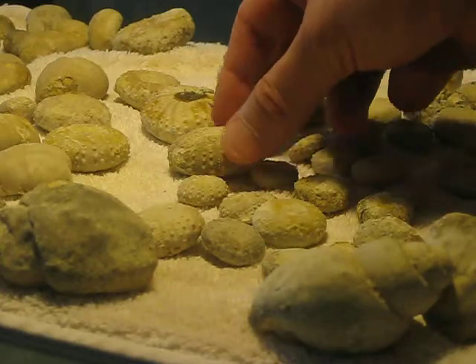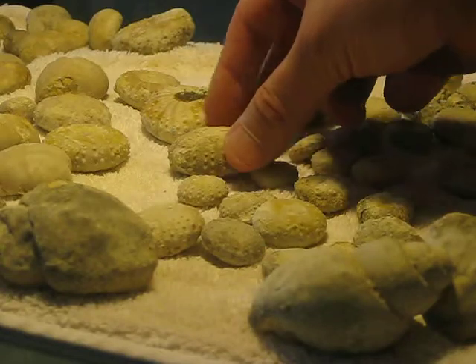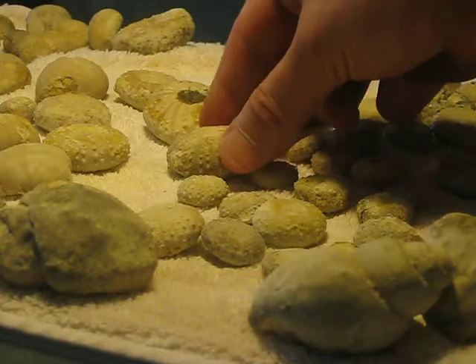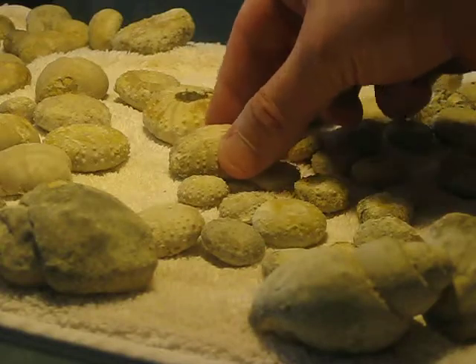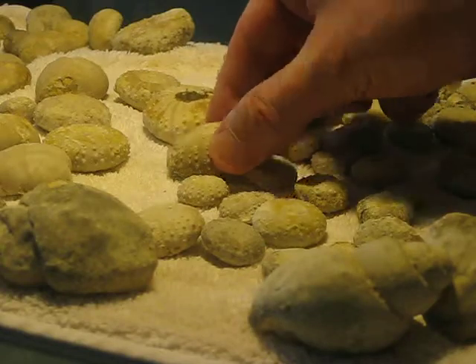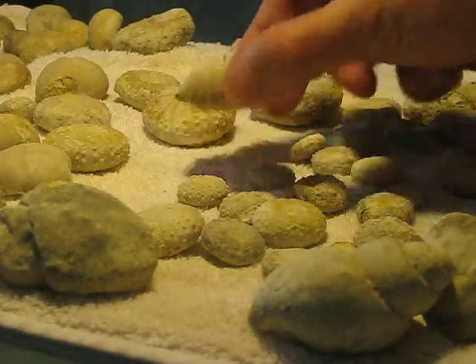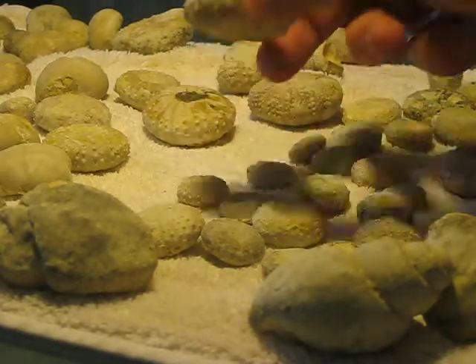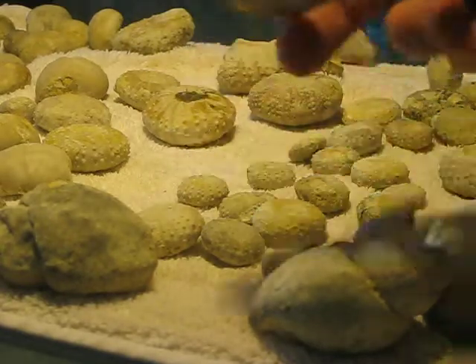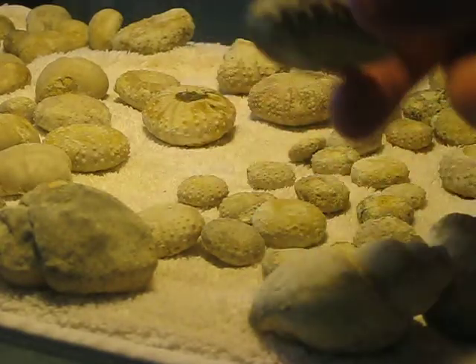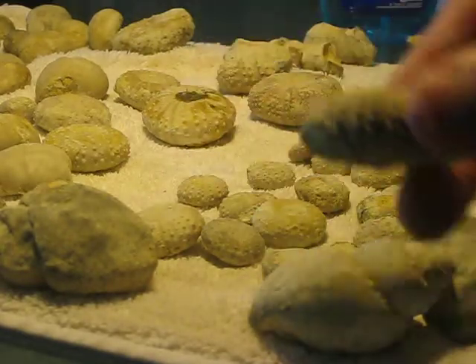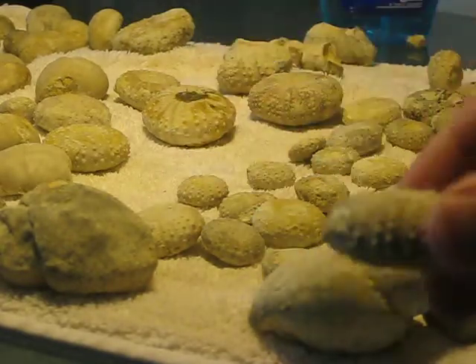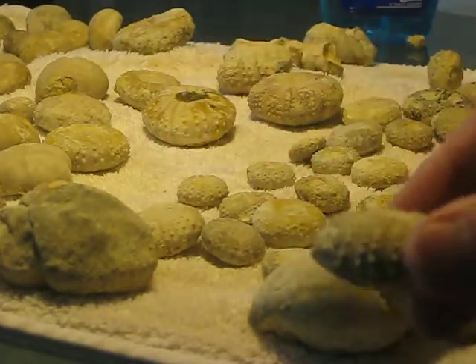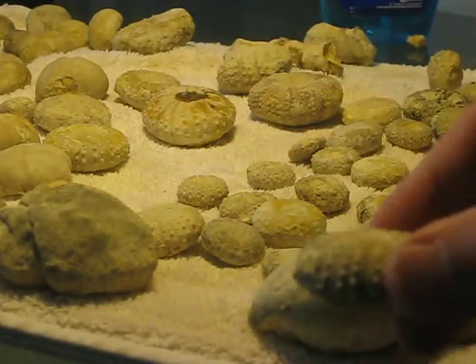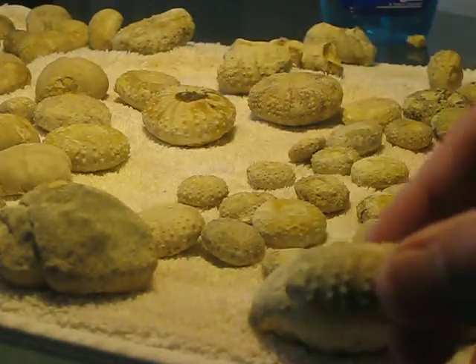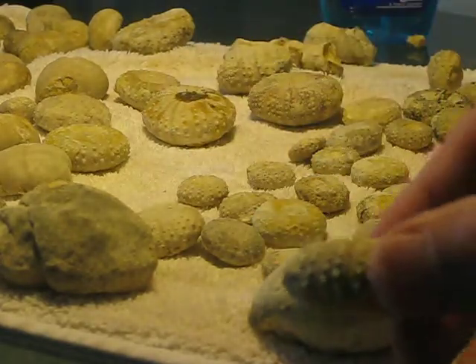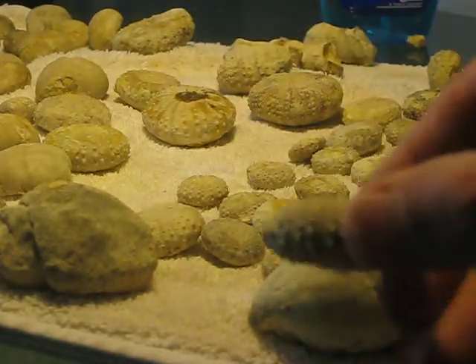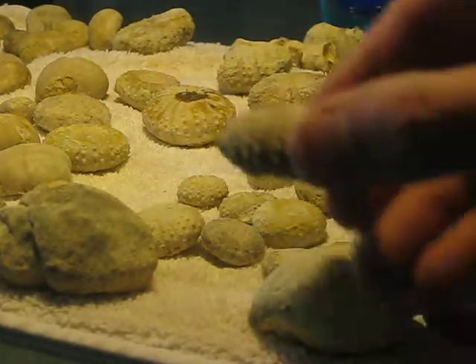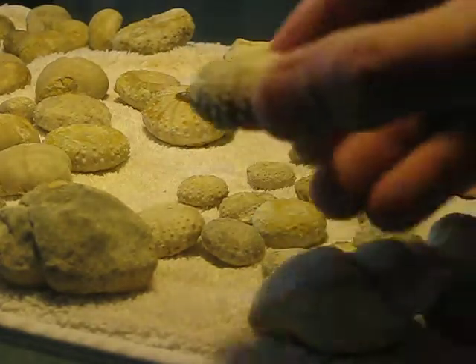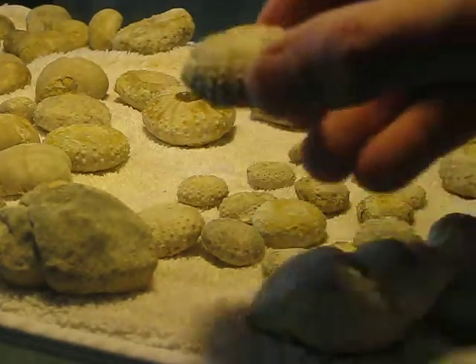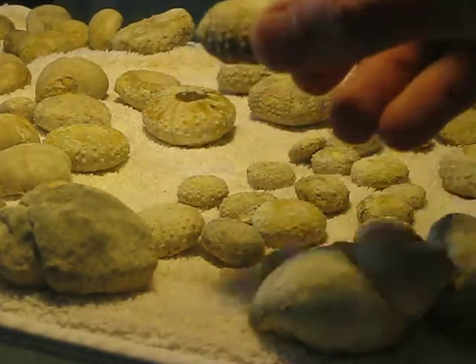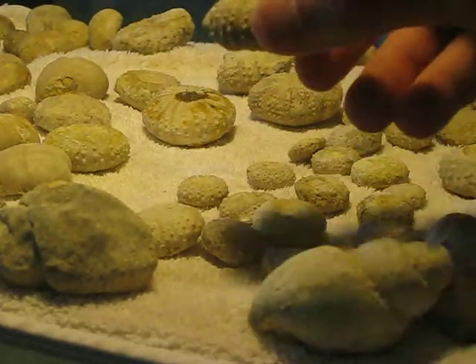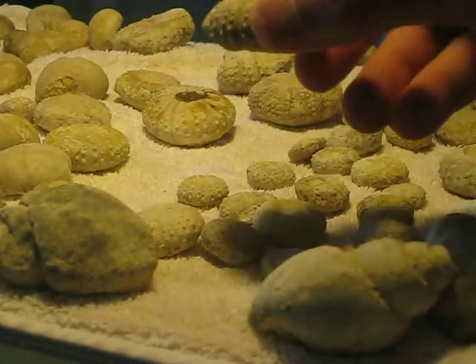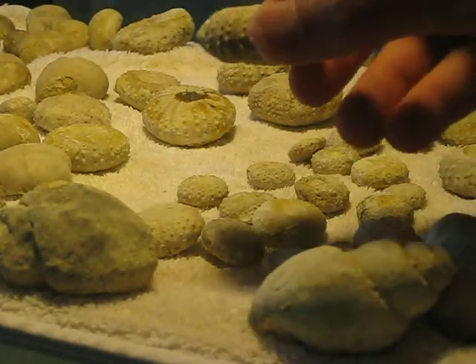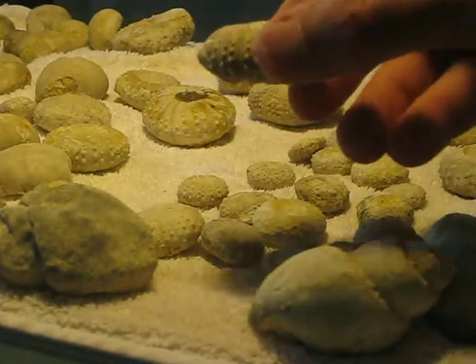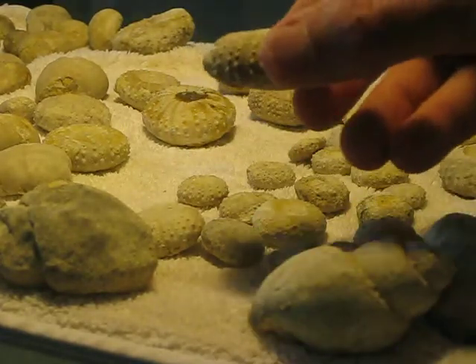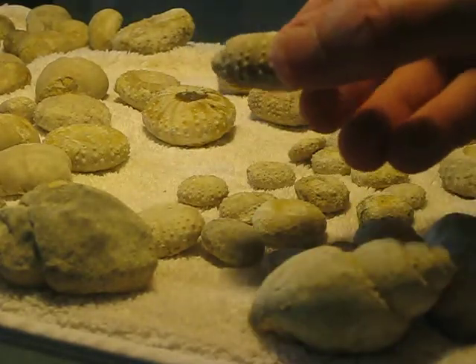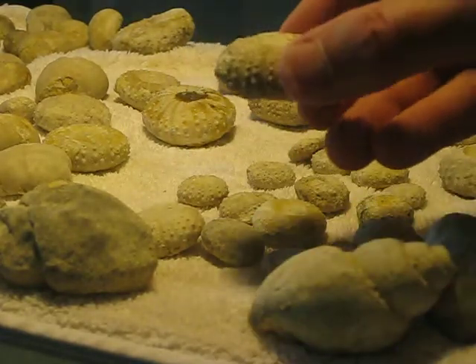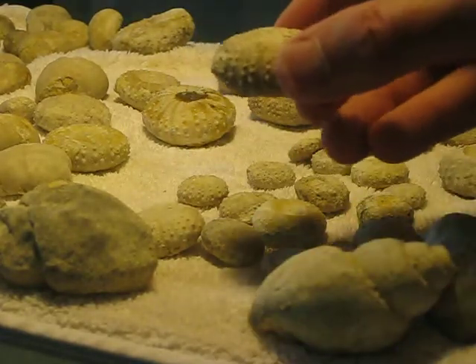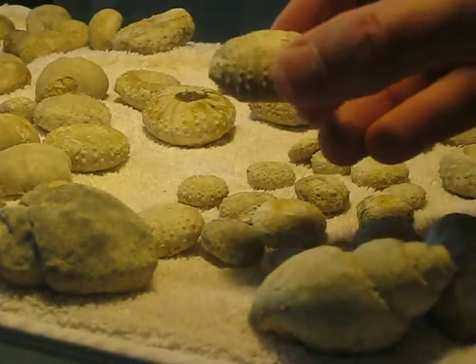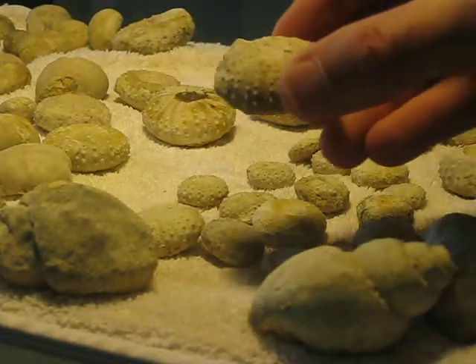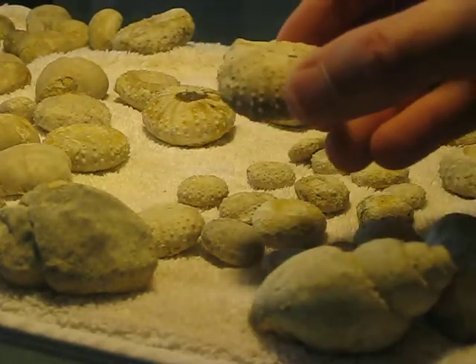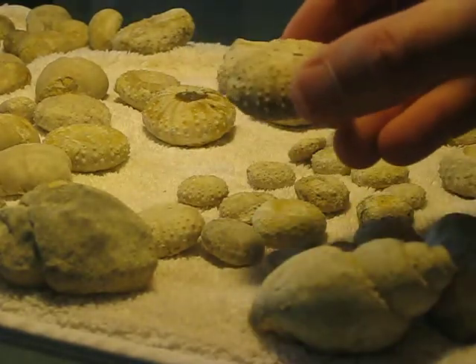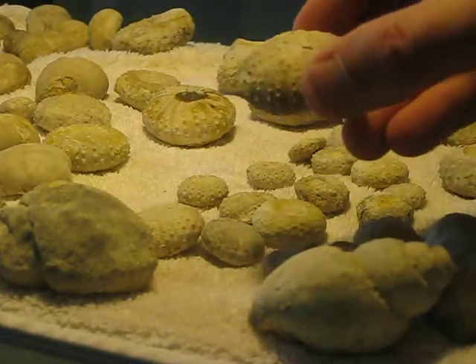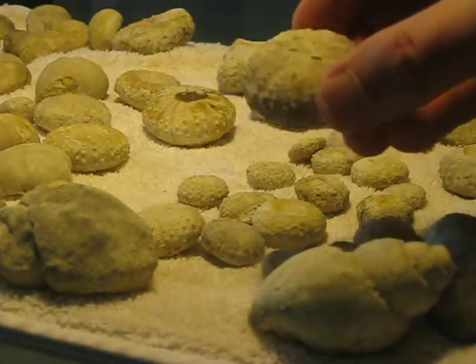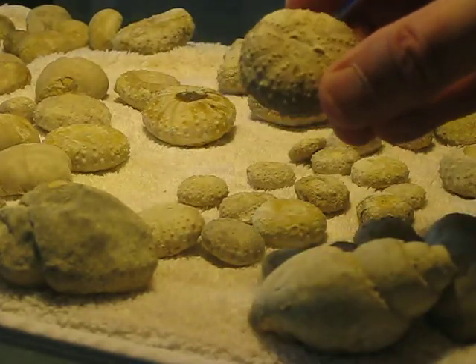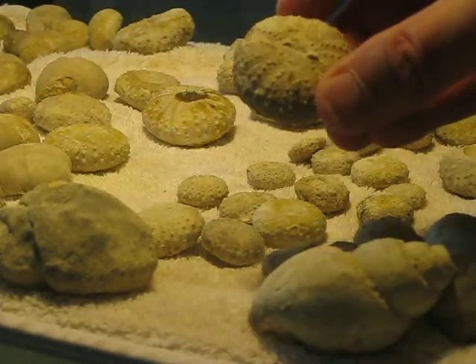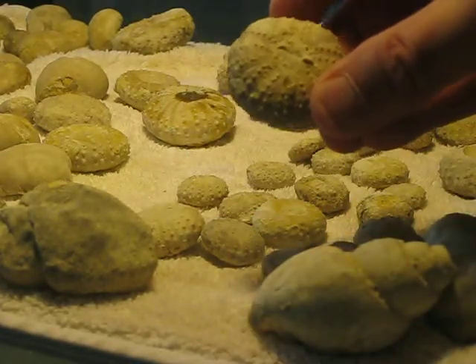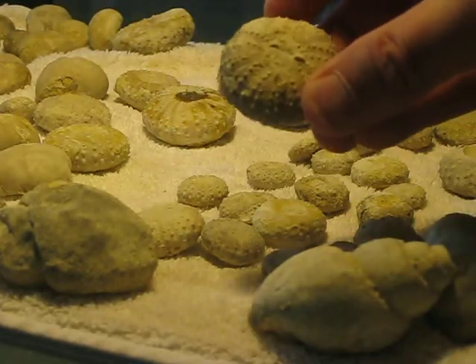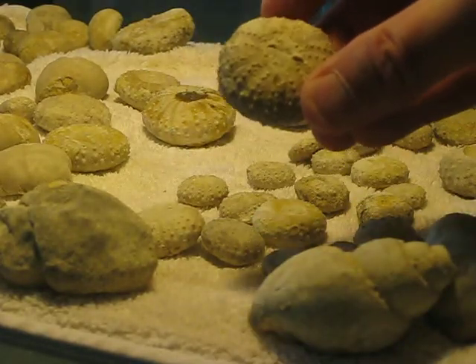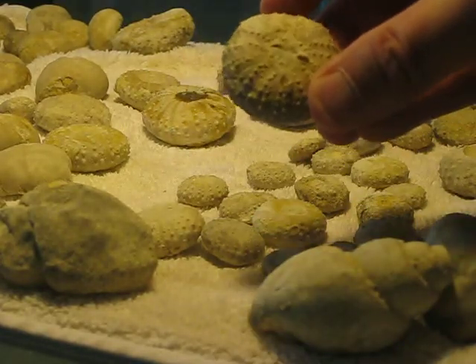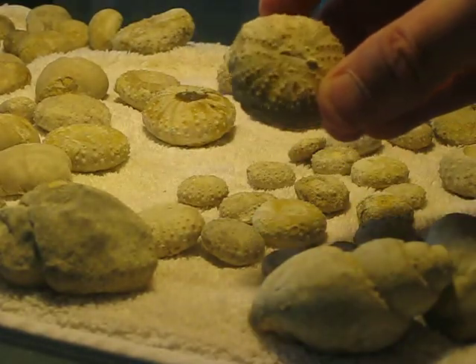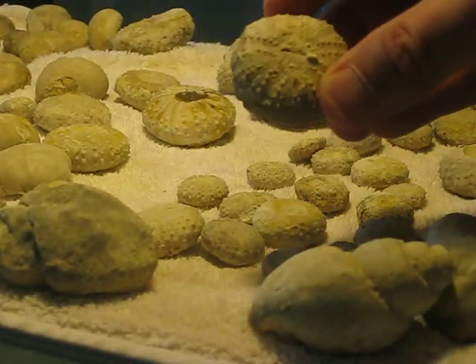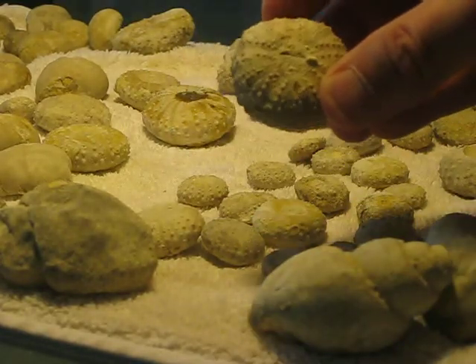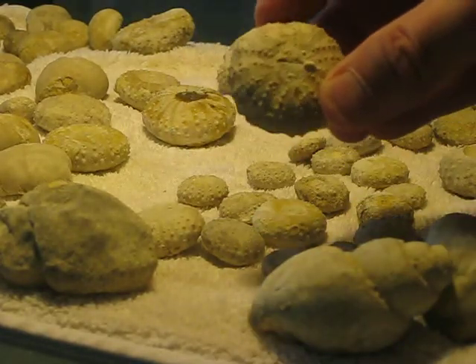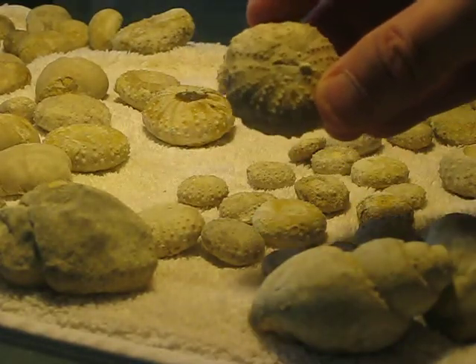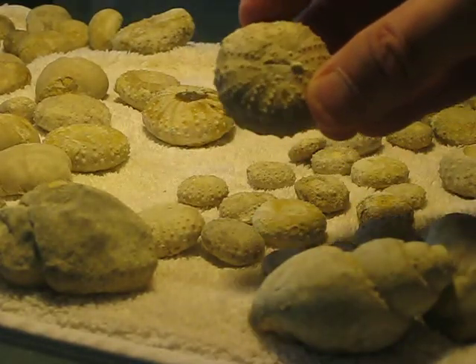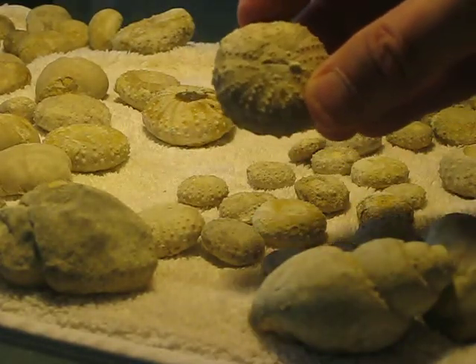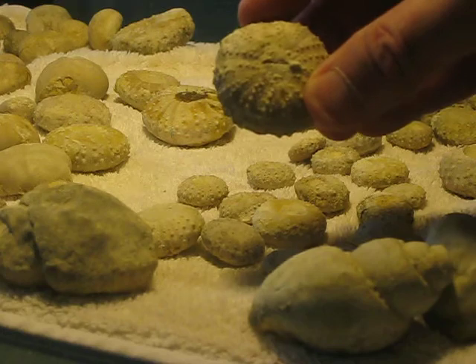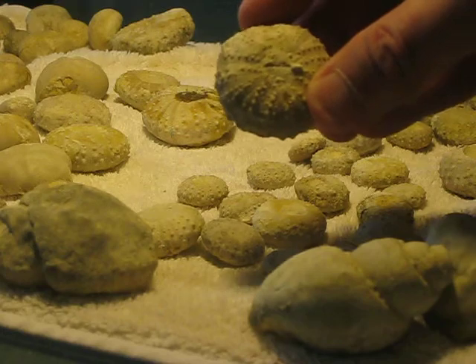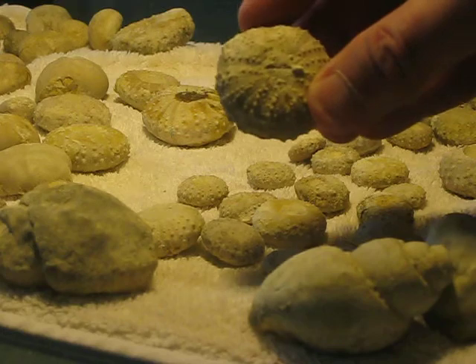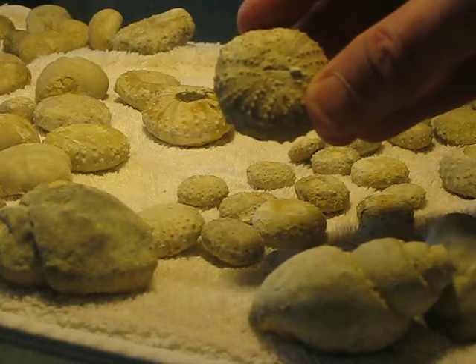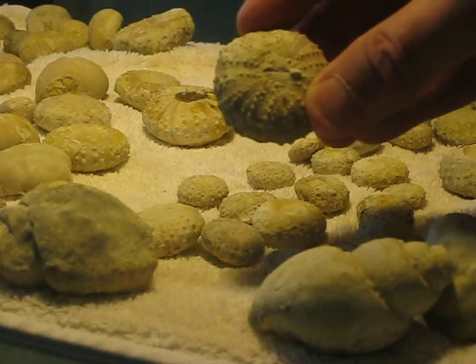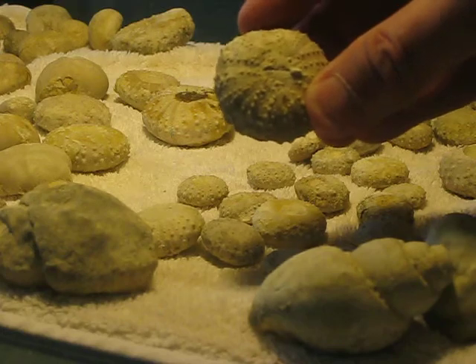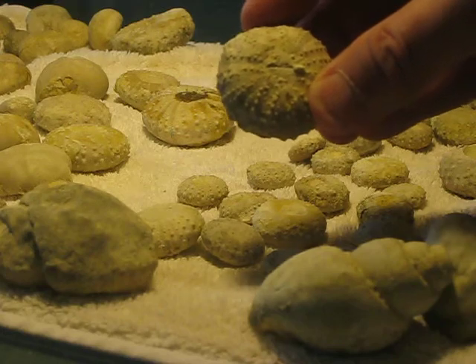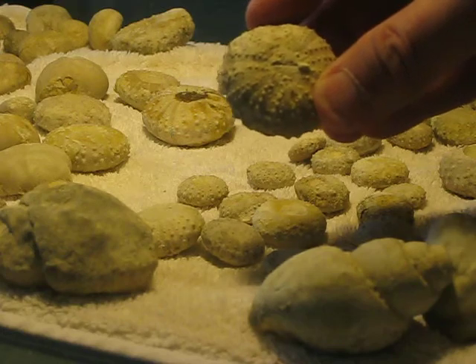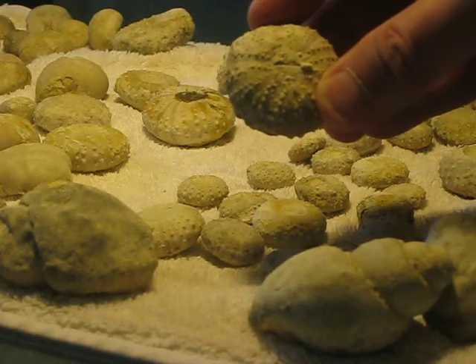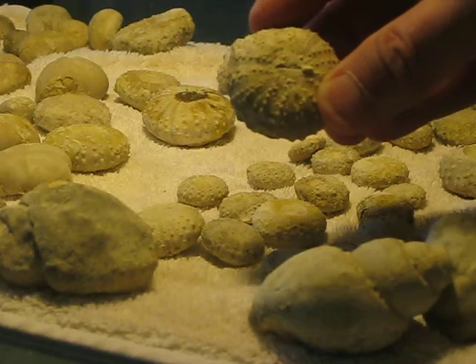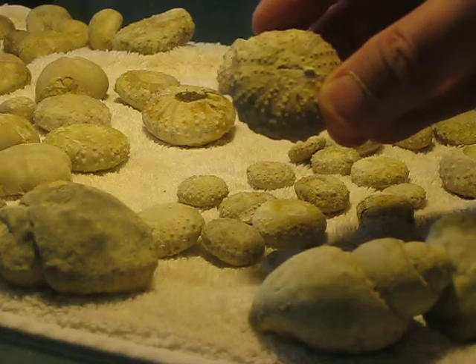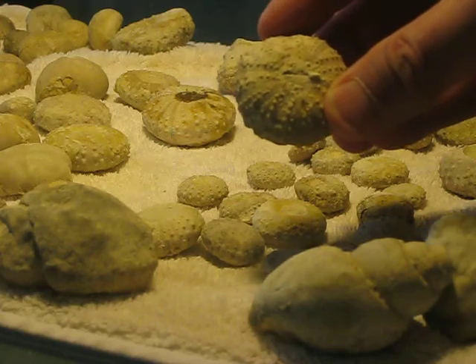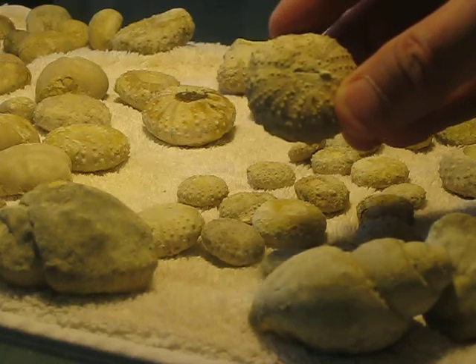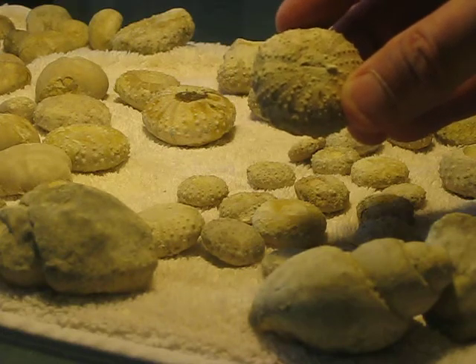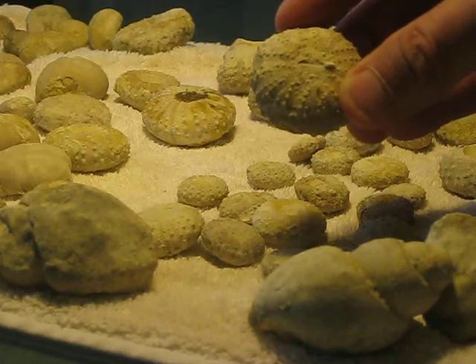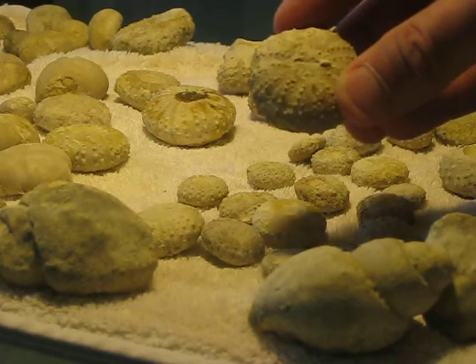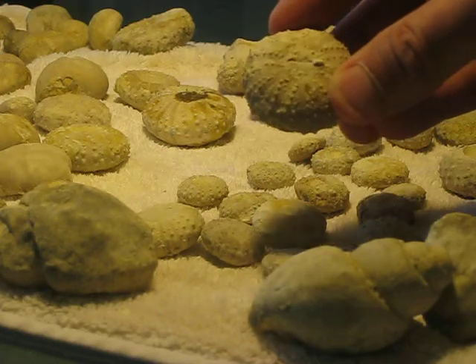Now this is what I think is just a regular Phymosoma. Got a lot of those, they're pretty common.